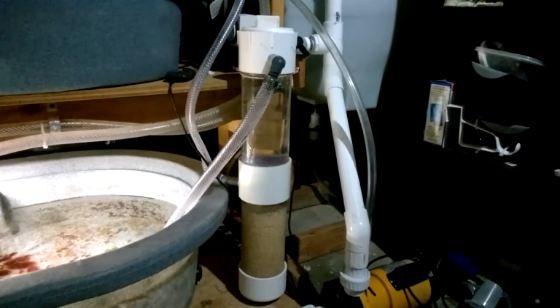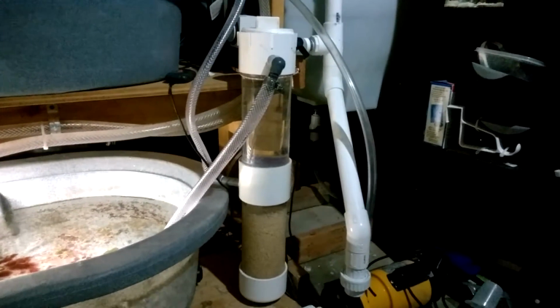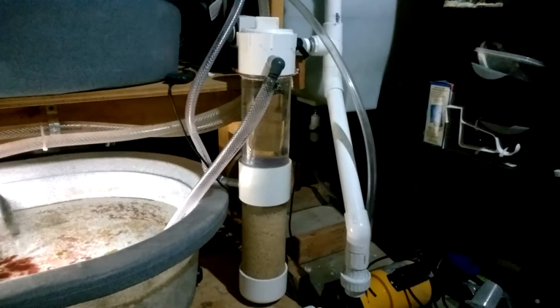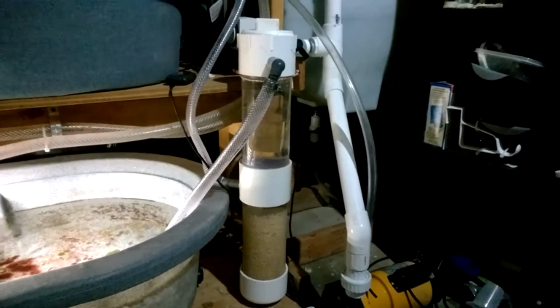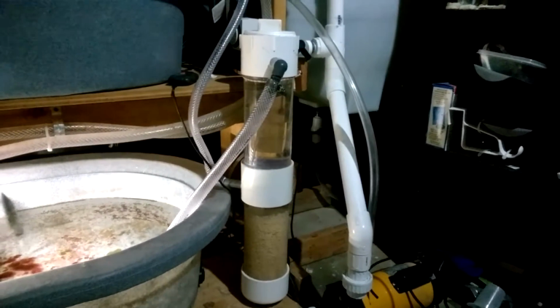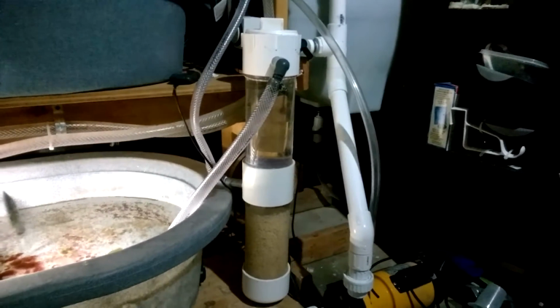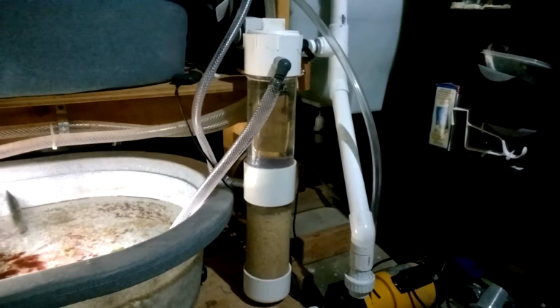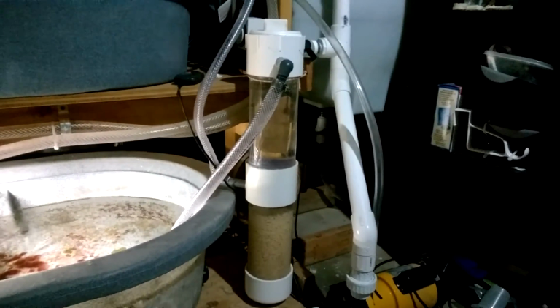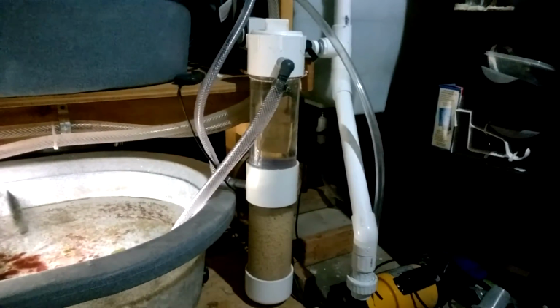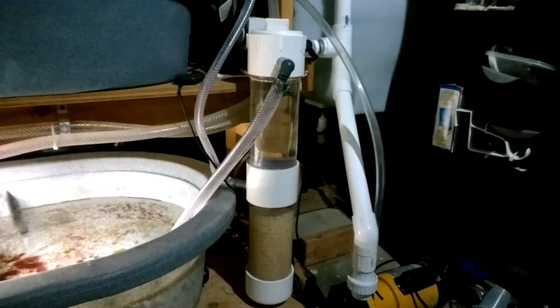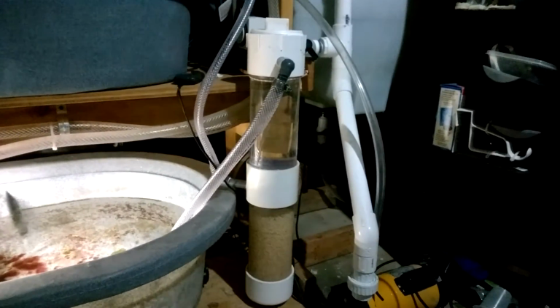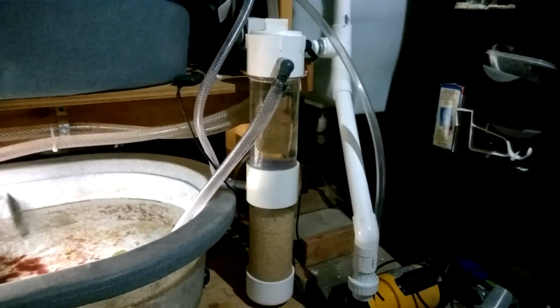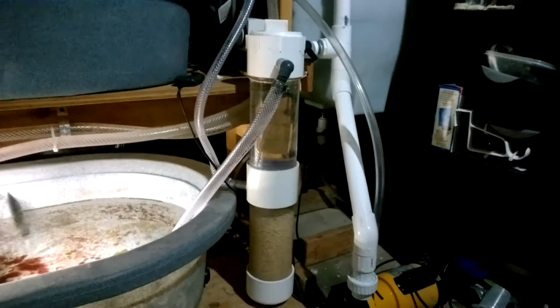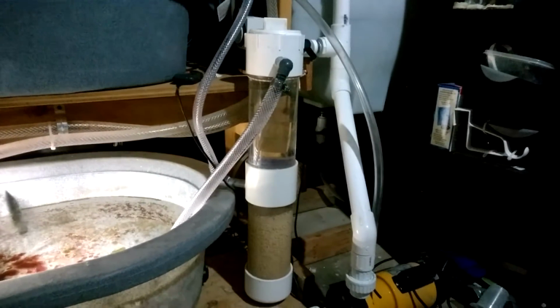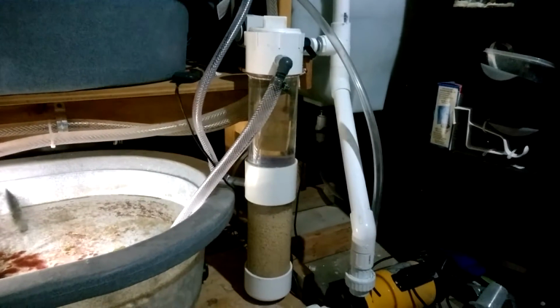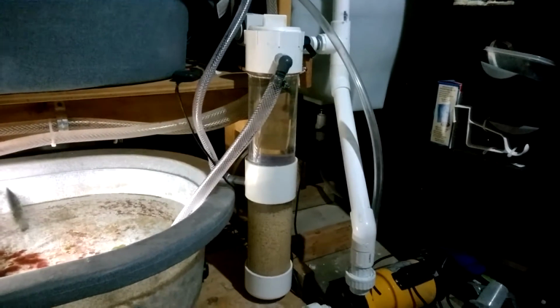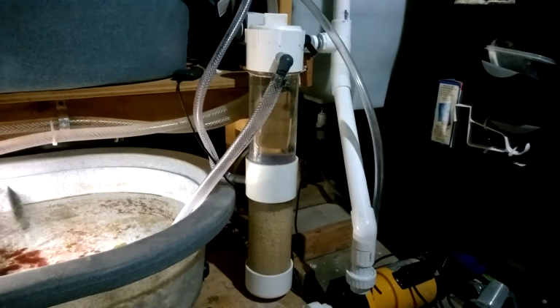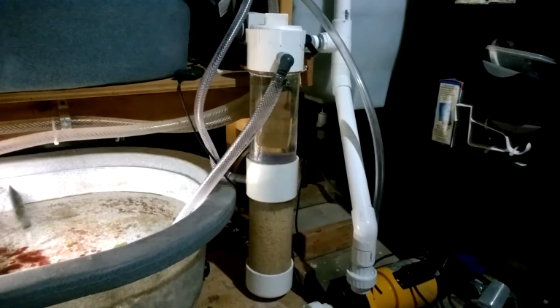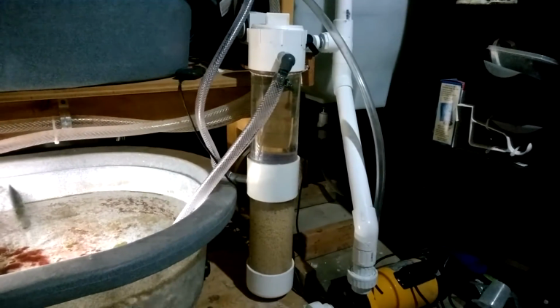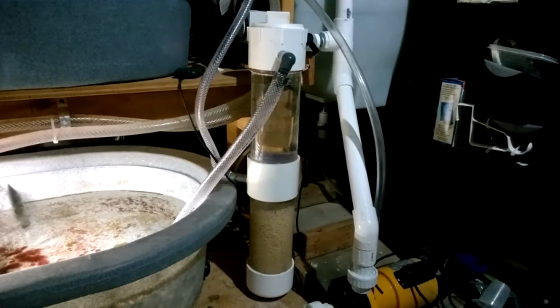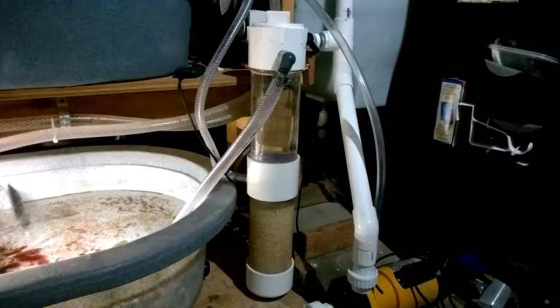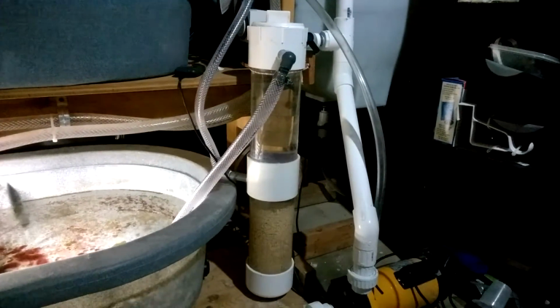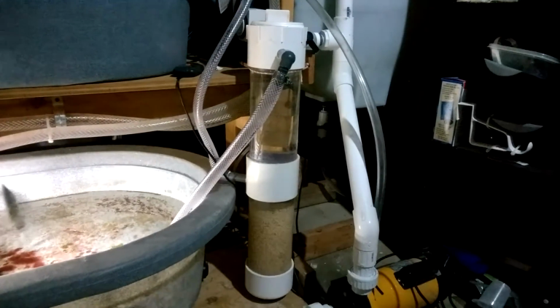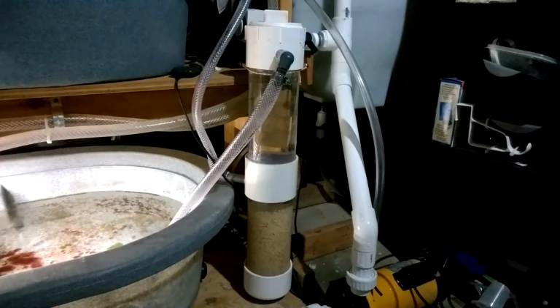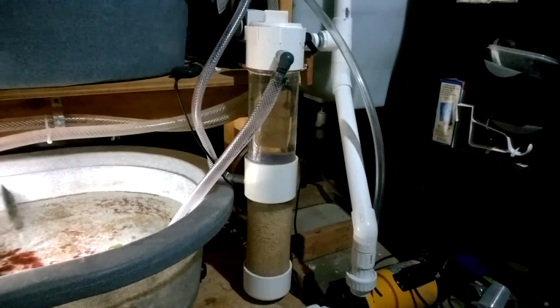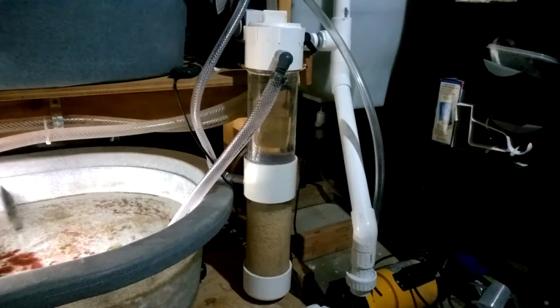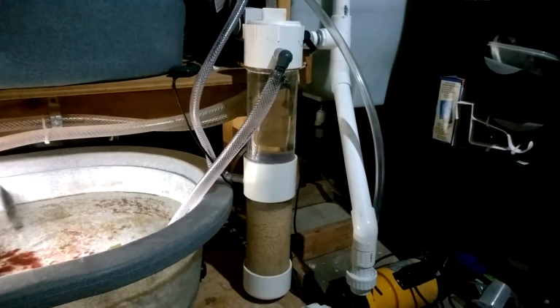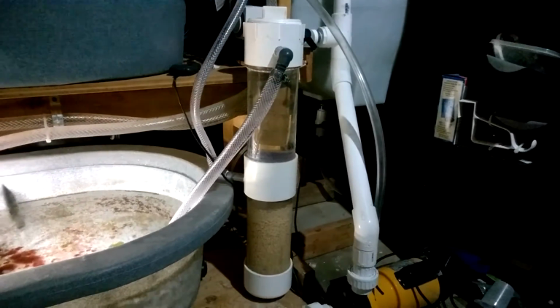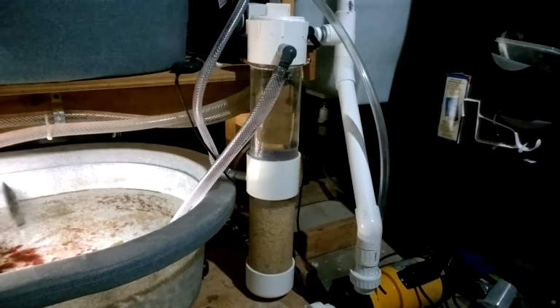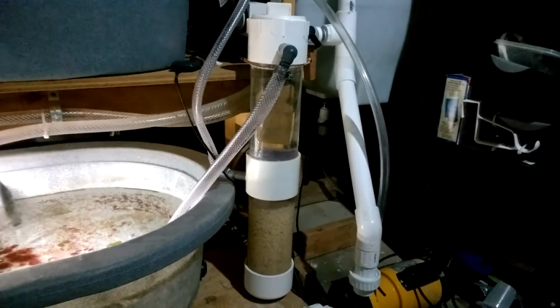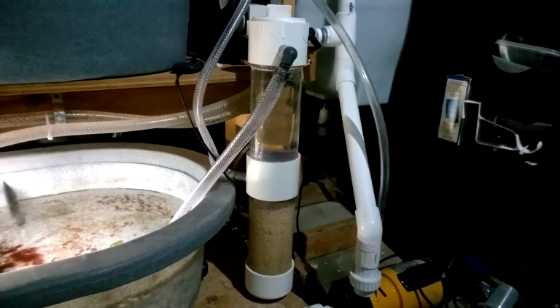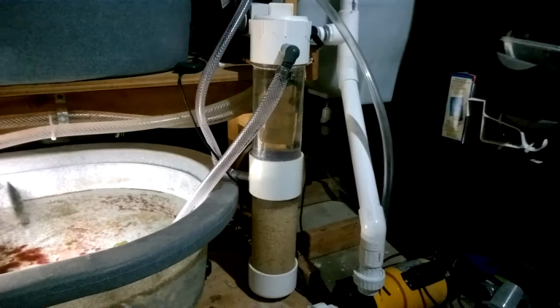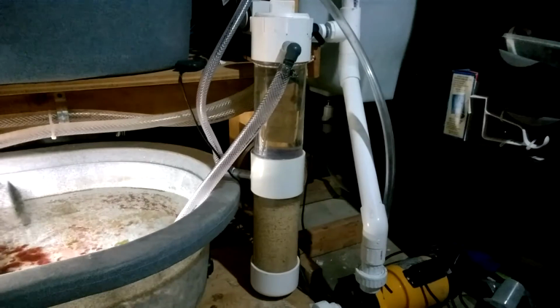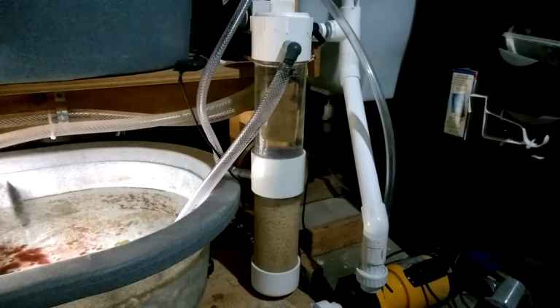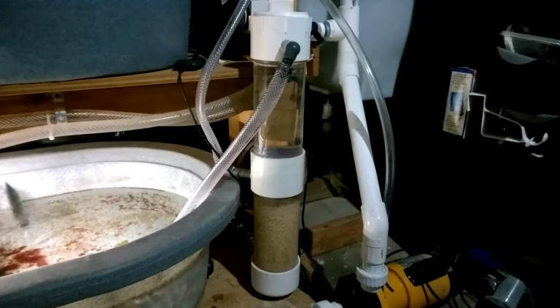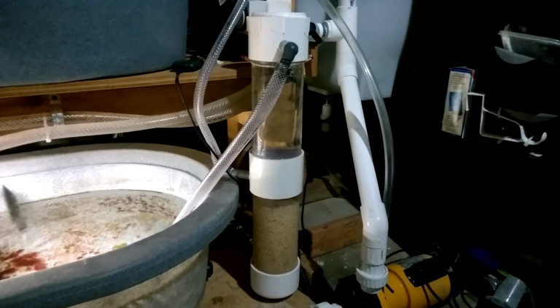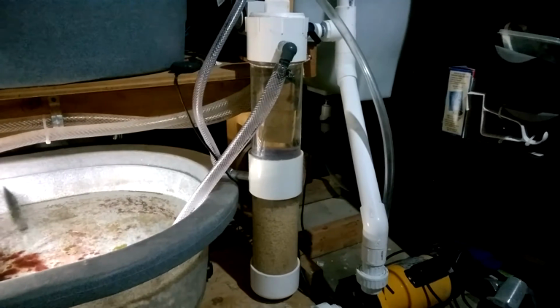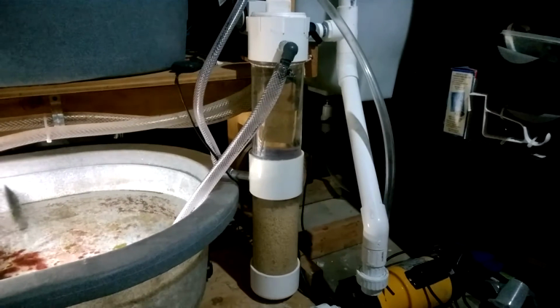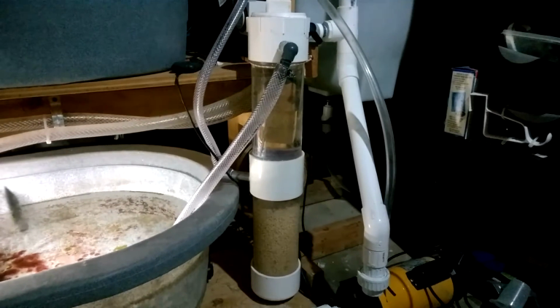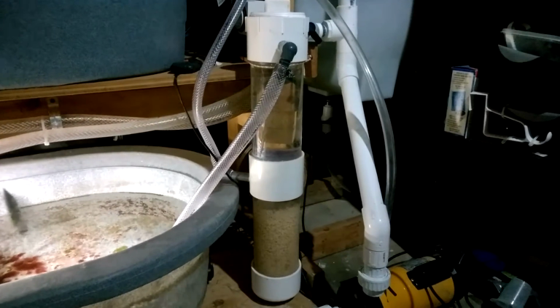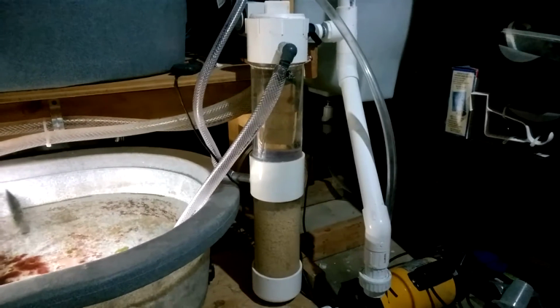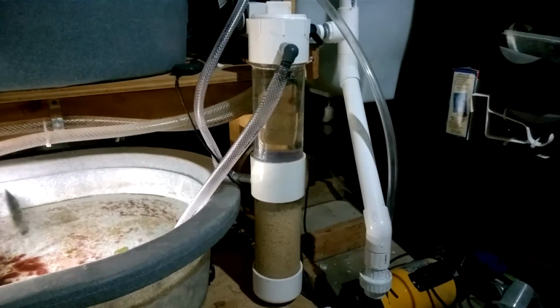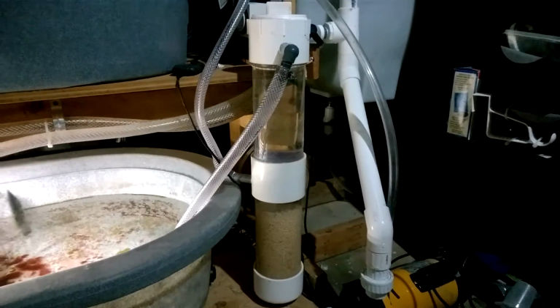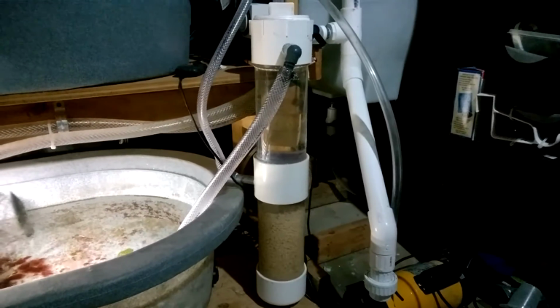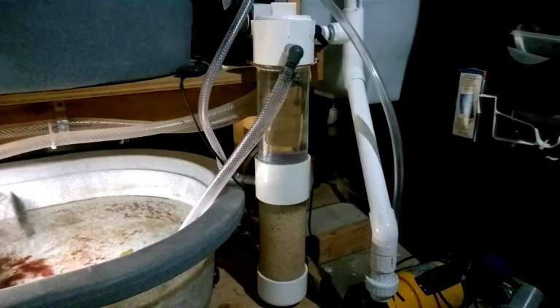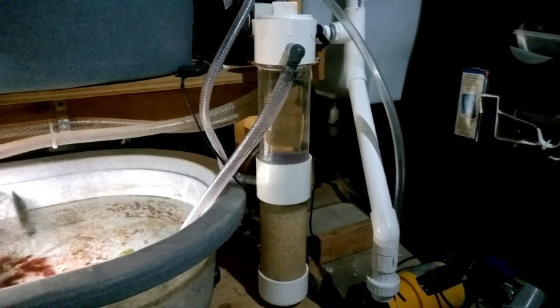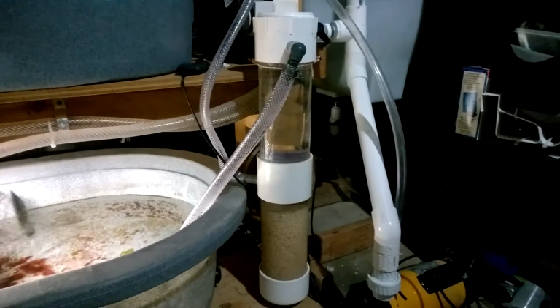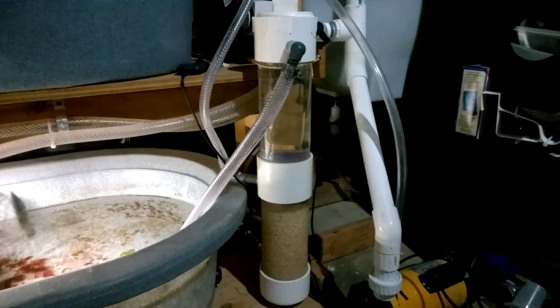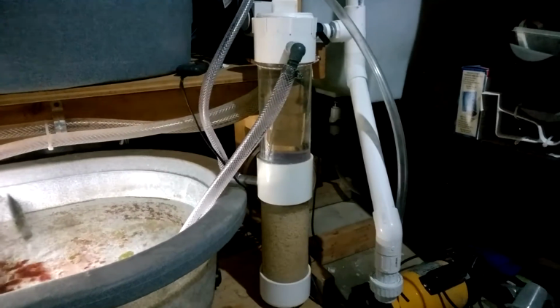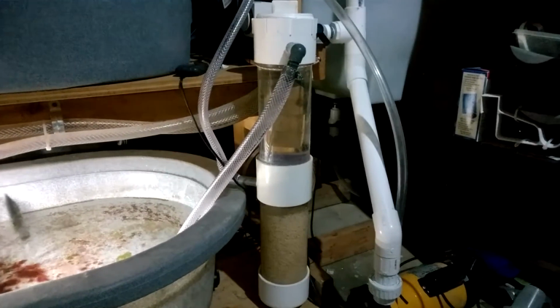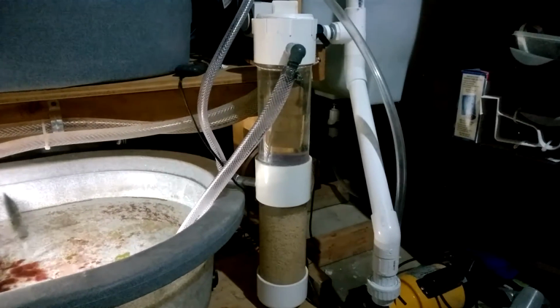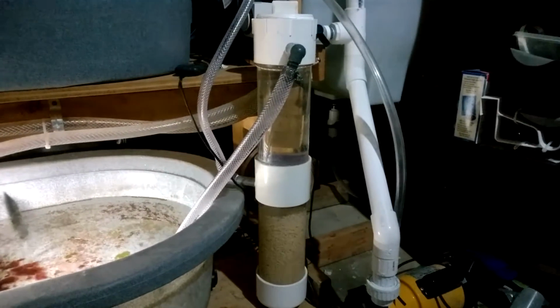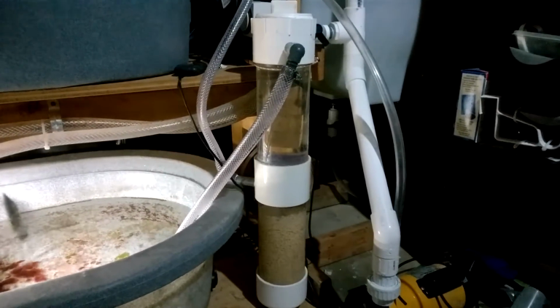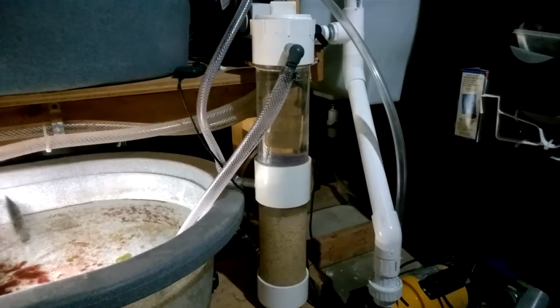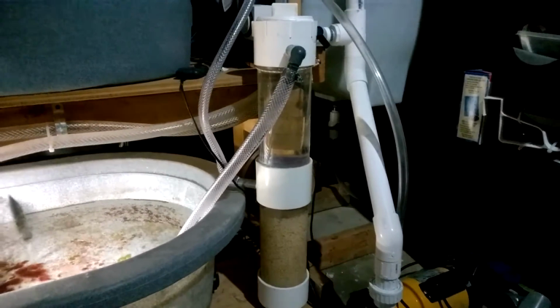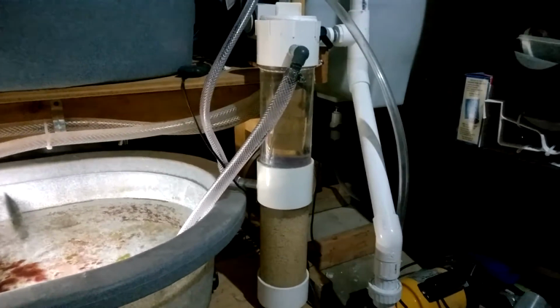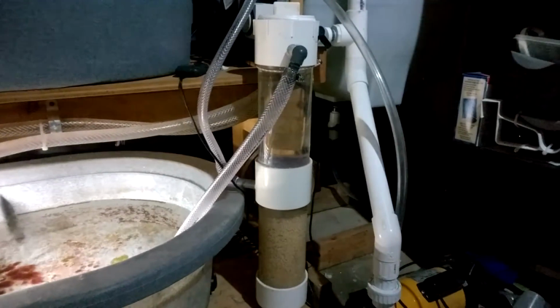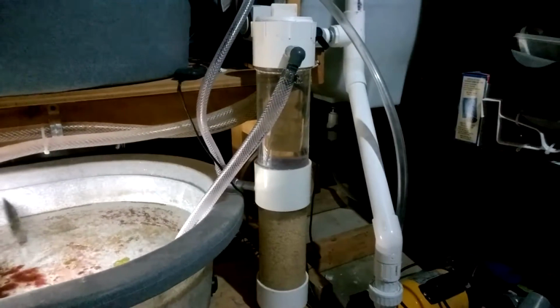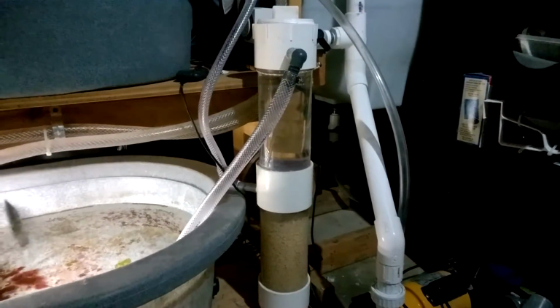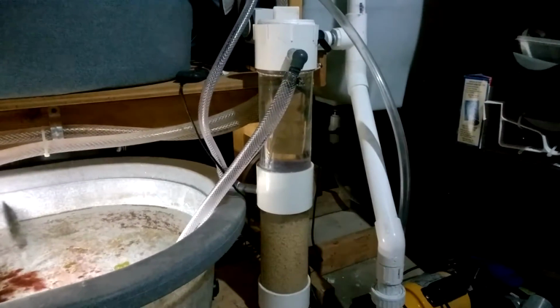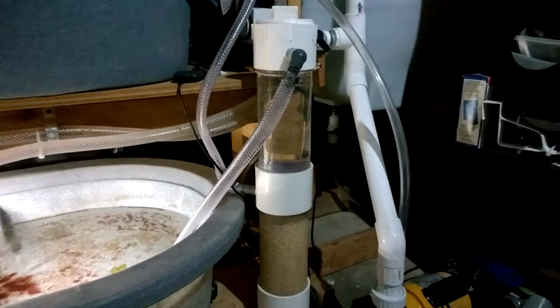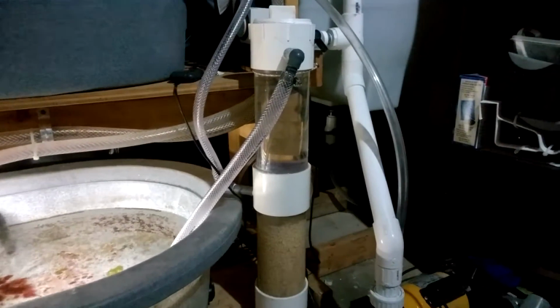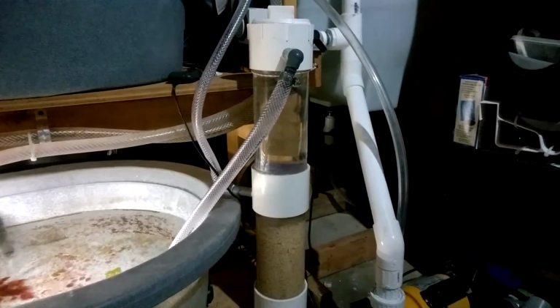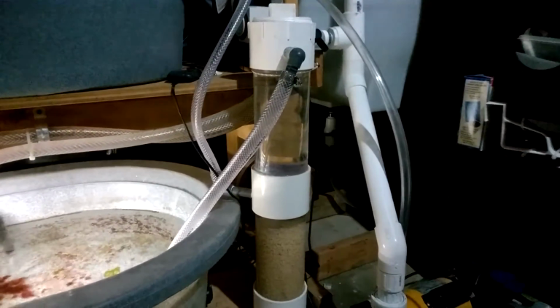Hello and welcome to Mile High Reefers. I'm Sky Anderson and I've upgraded my DIY BioPellet Reactor.